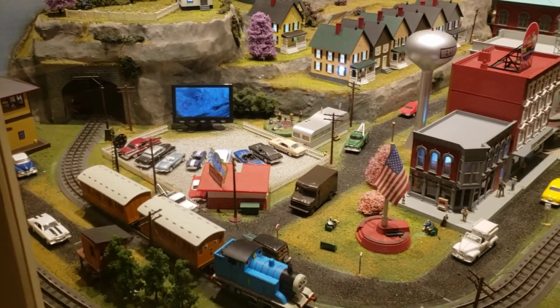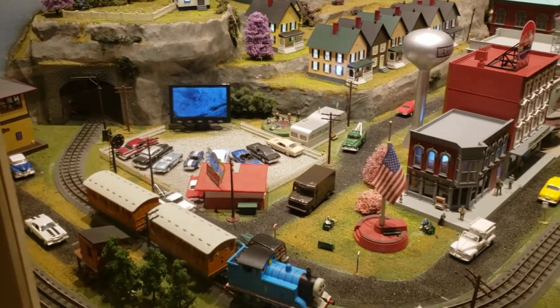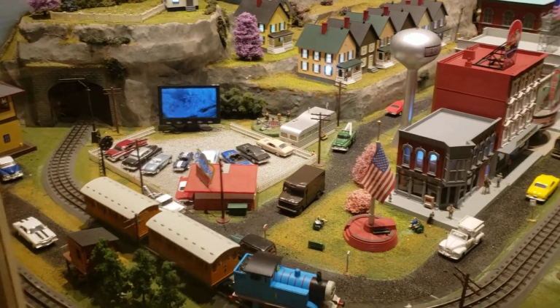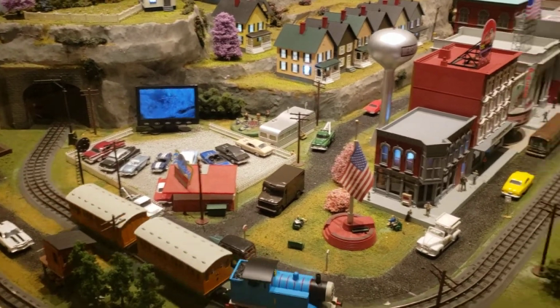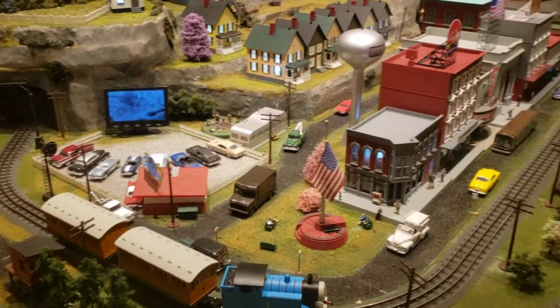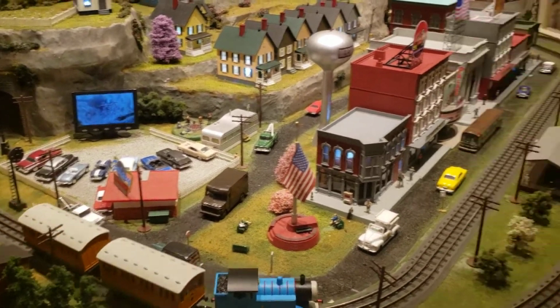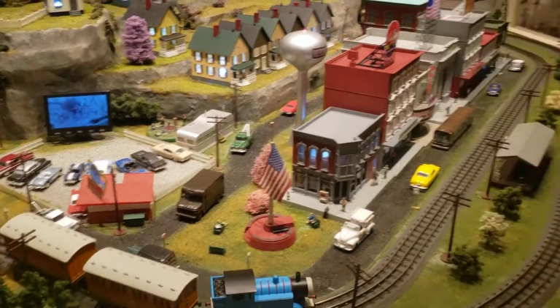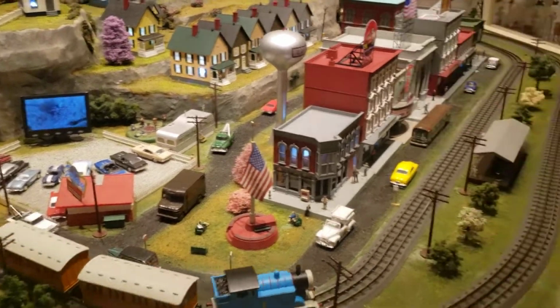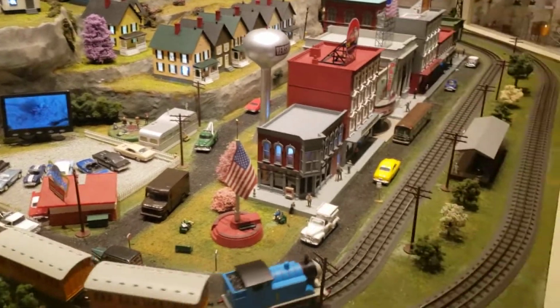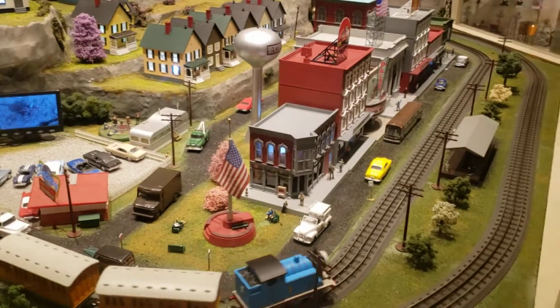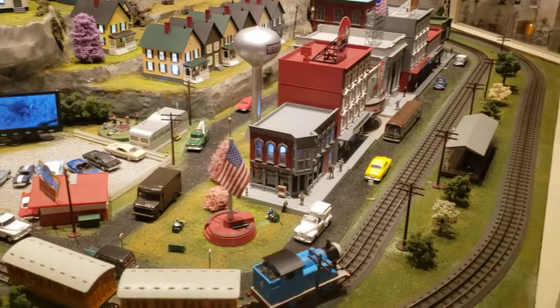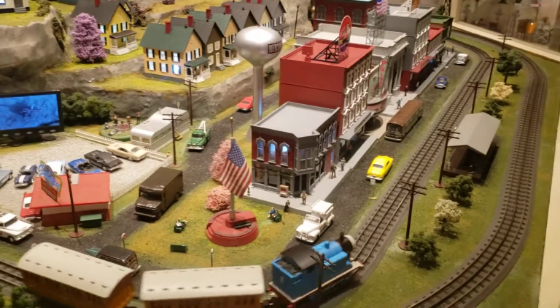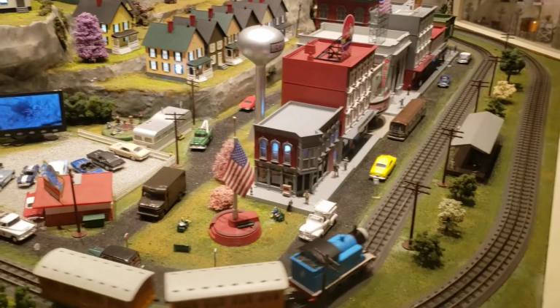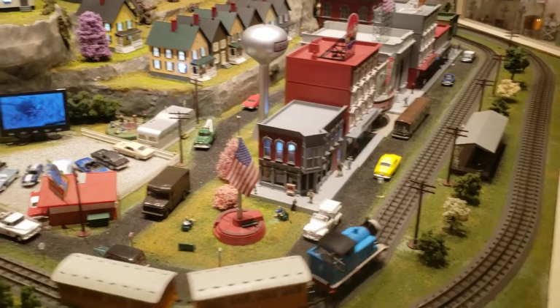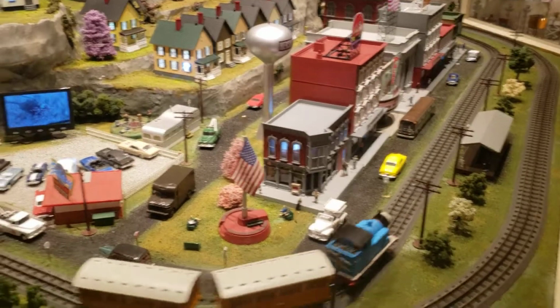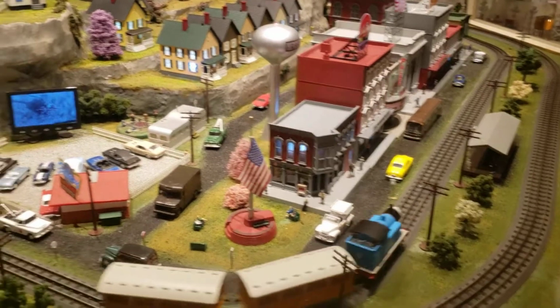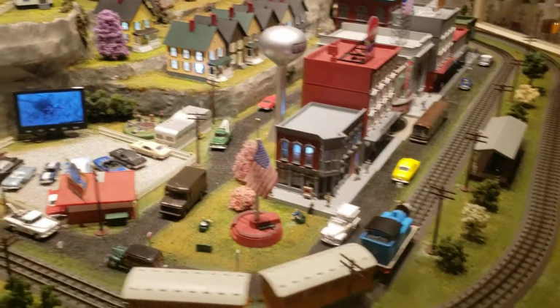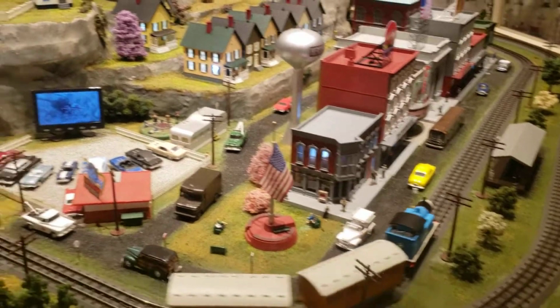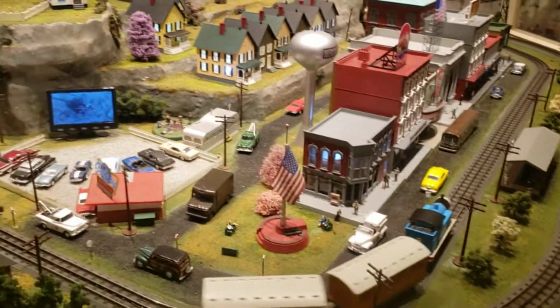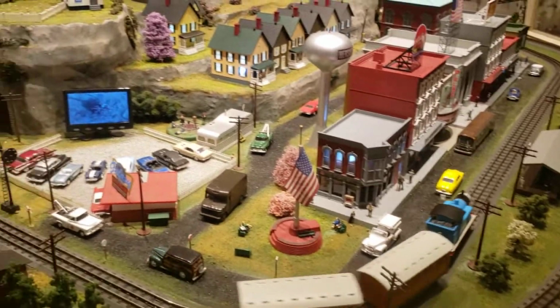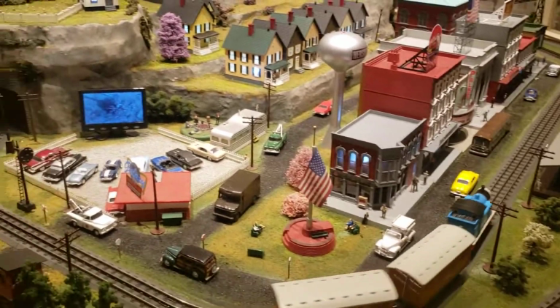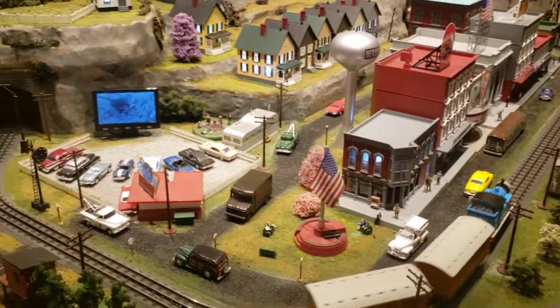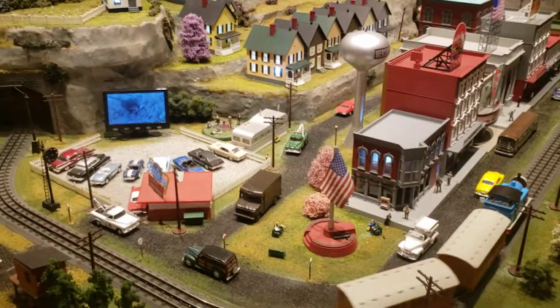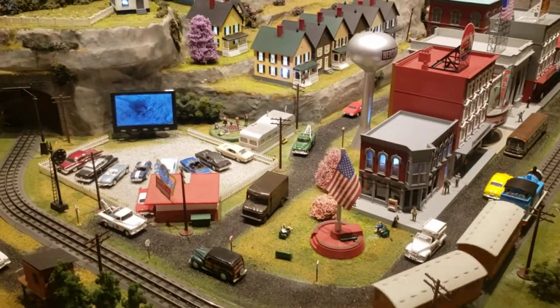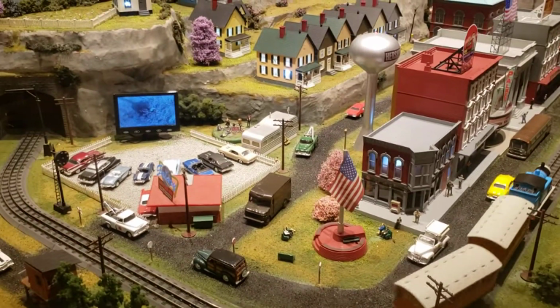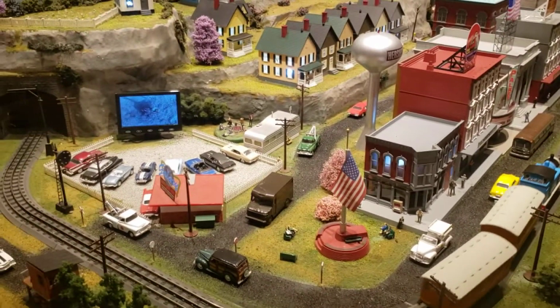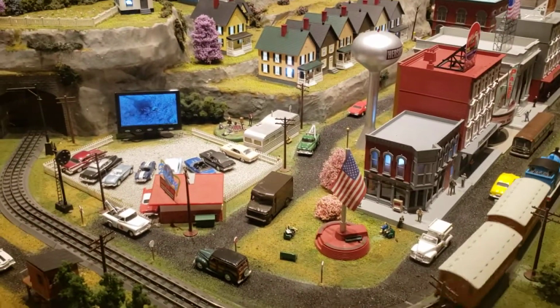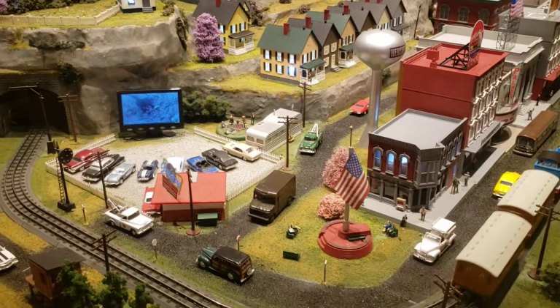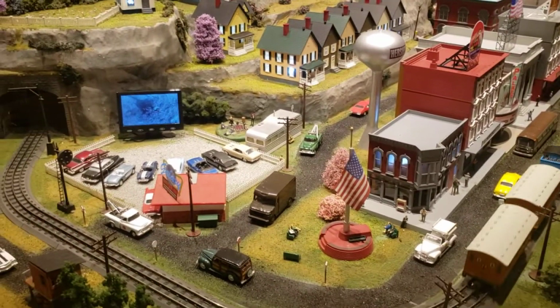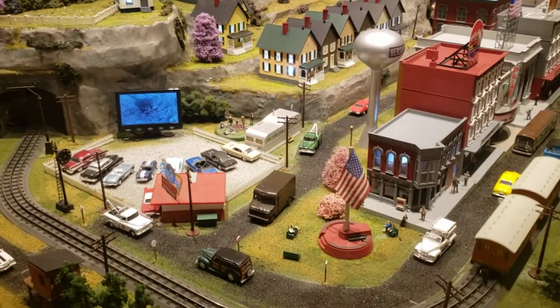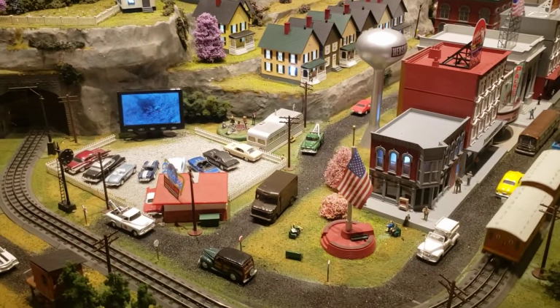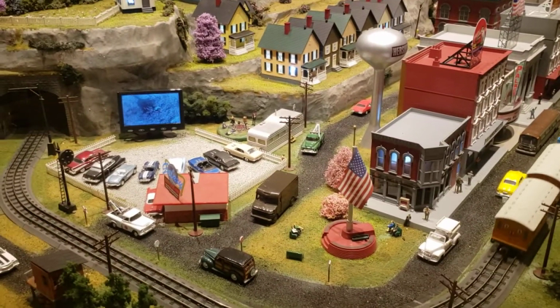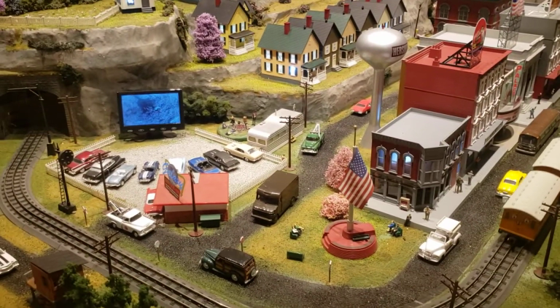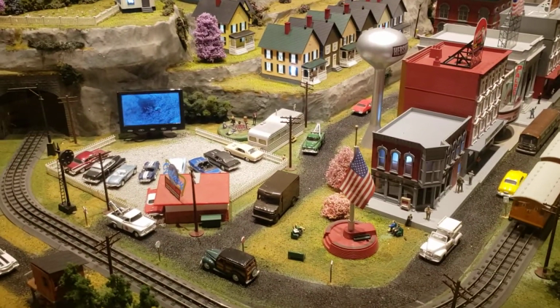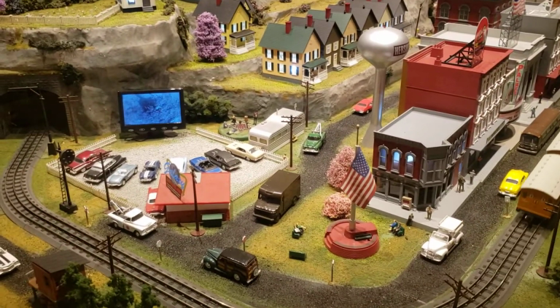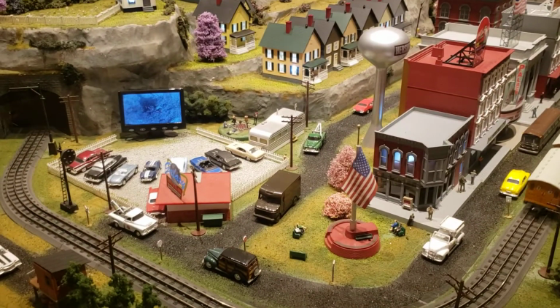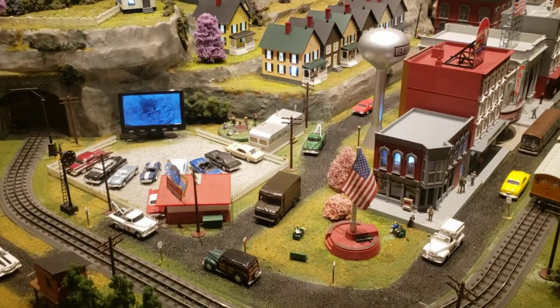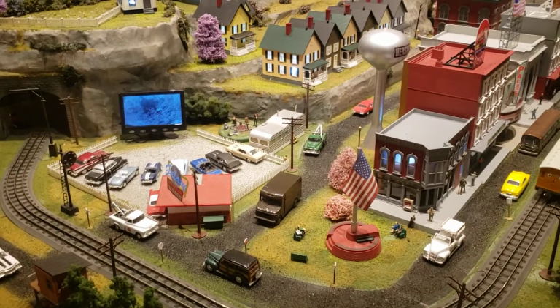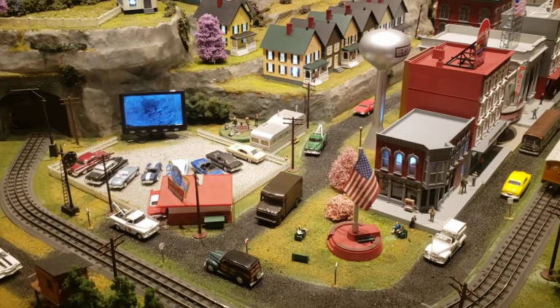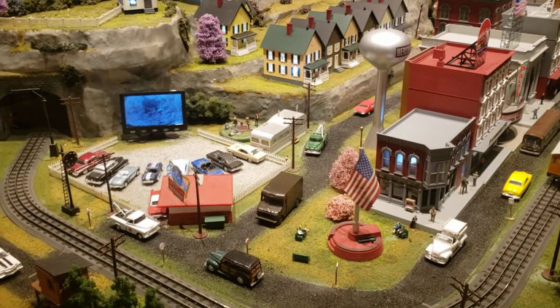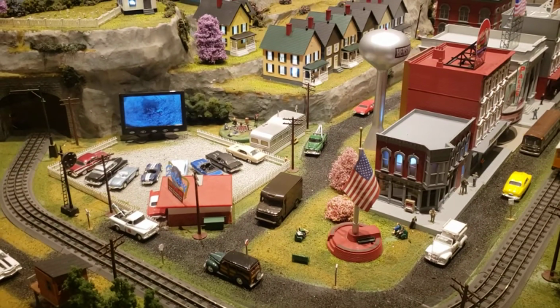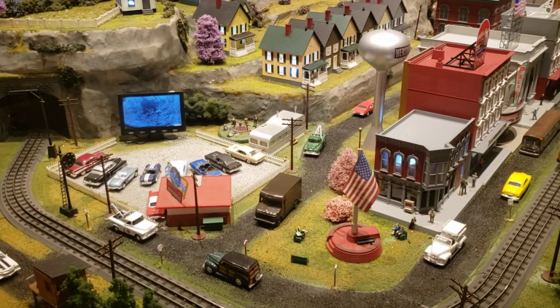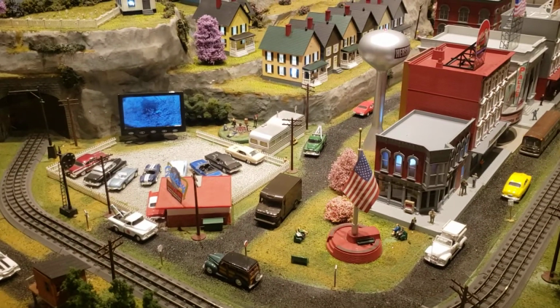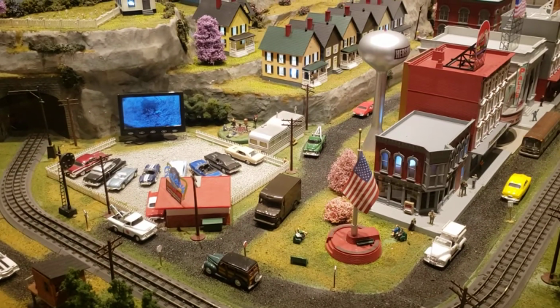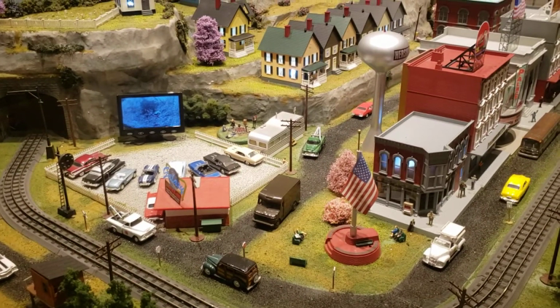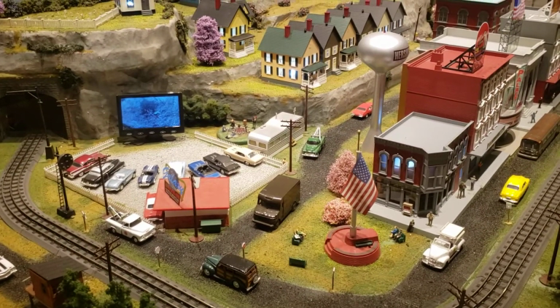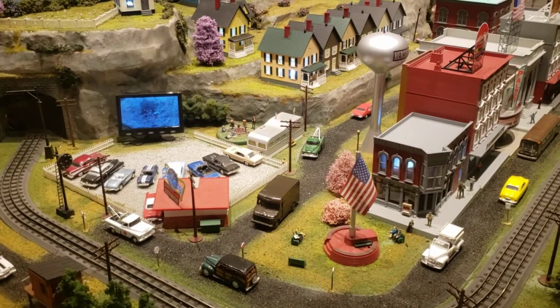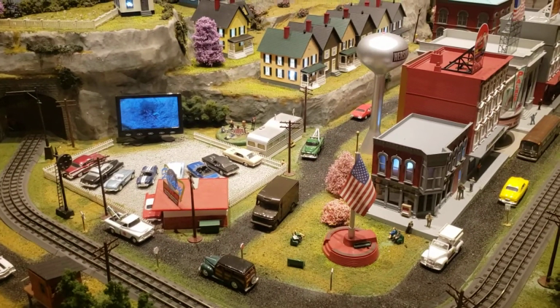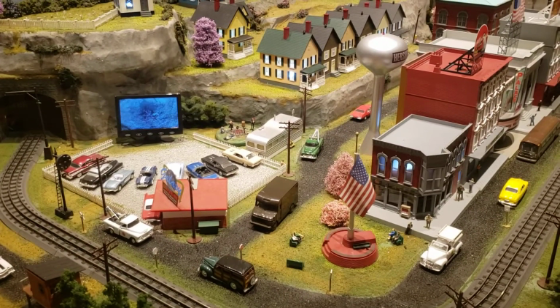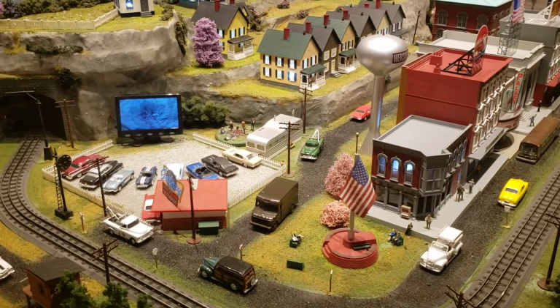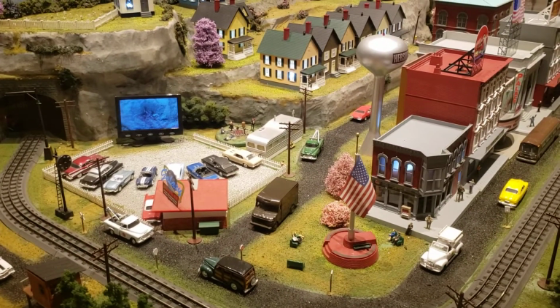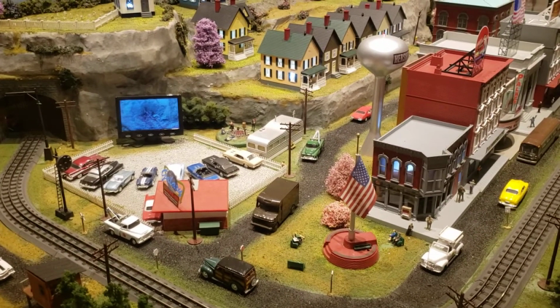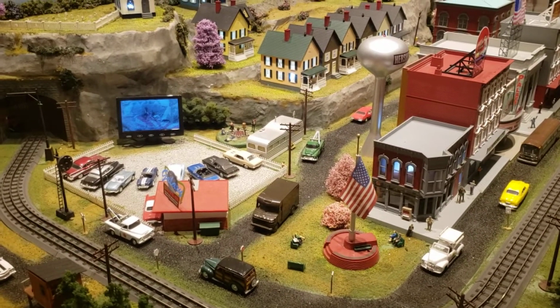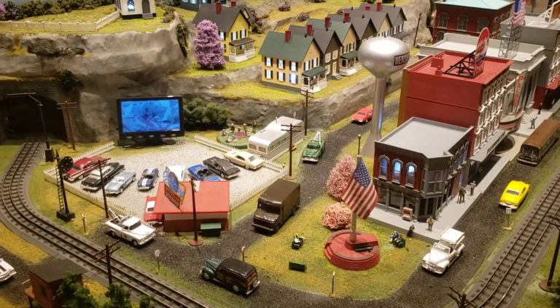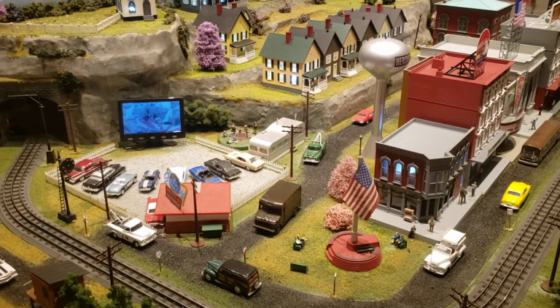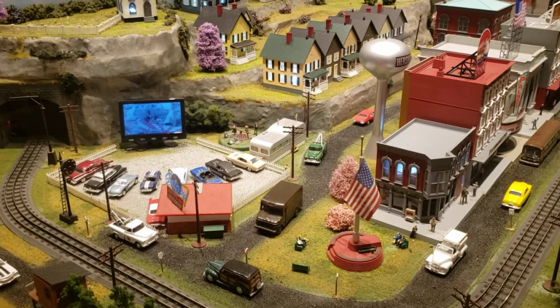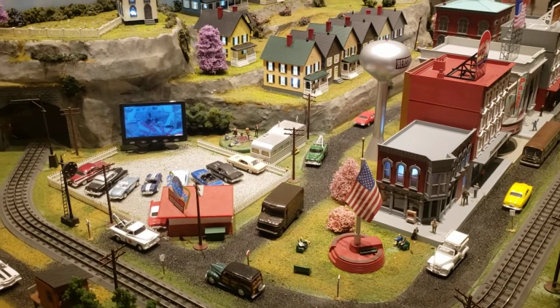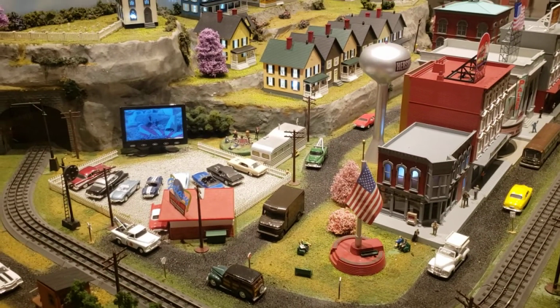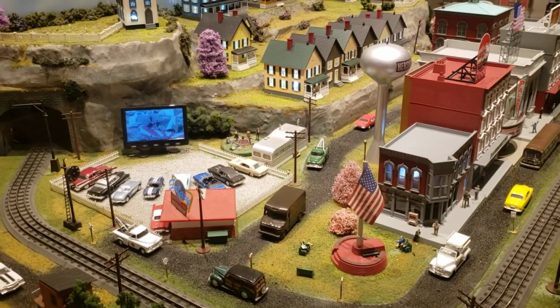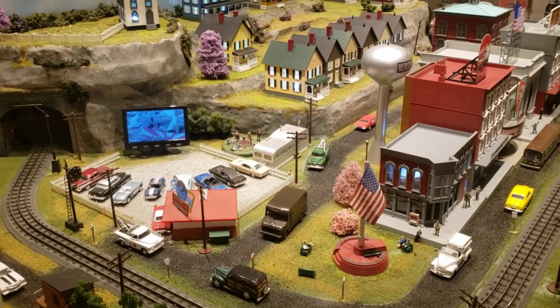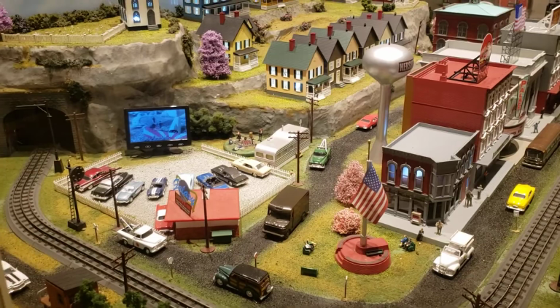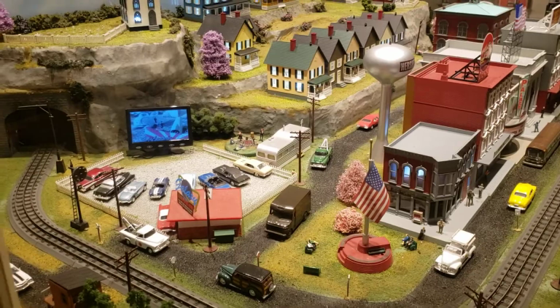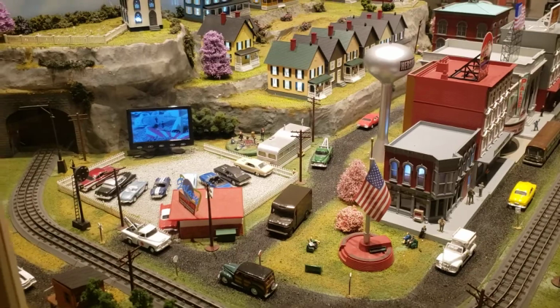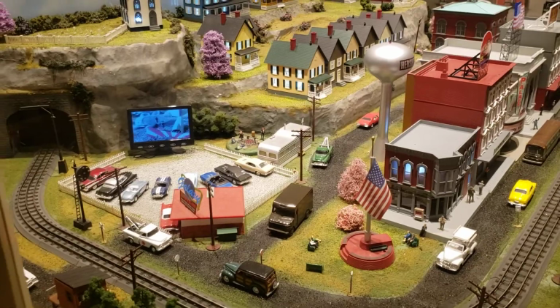Really cool, Thomas Tank Engine. It's the episode with Tiger Moff and Howard the Helicopter.